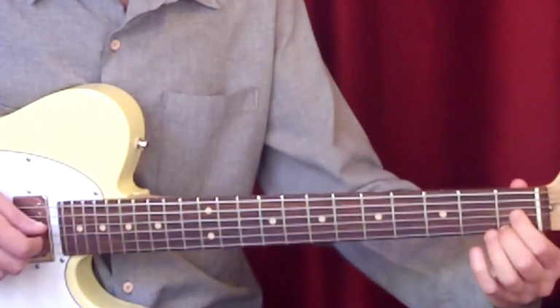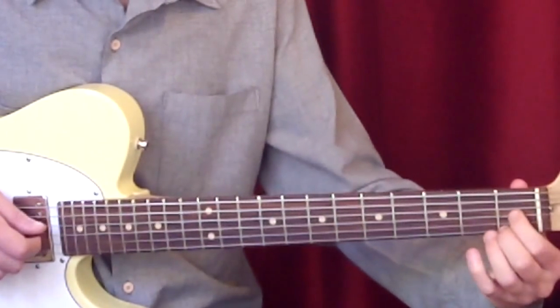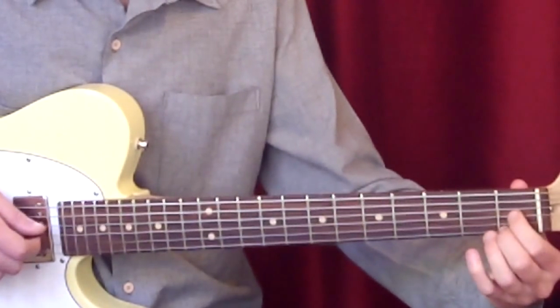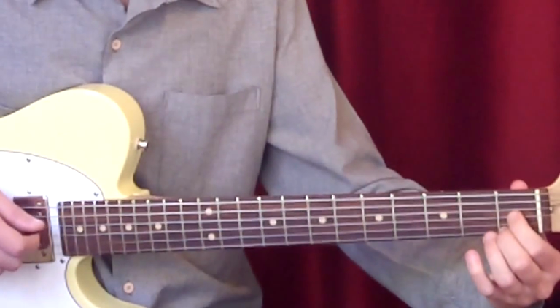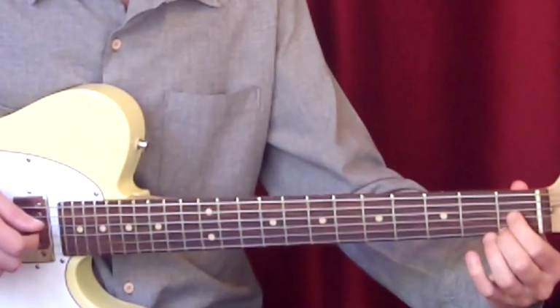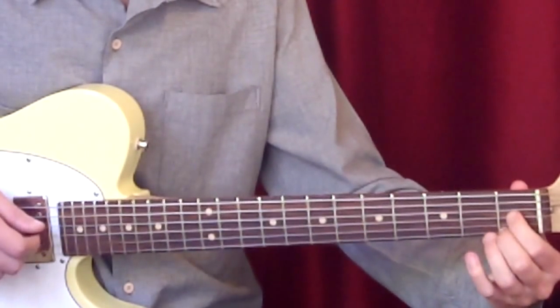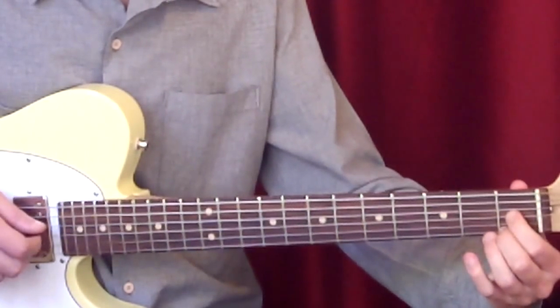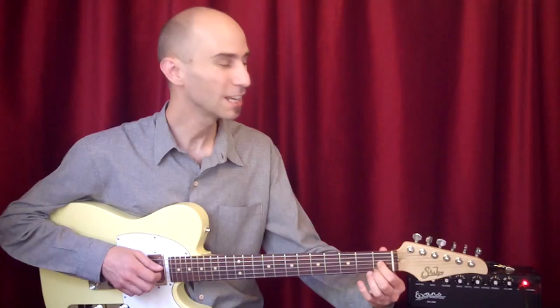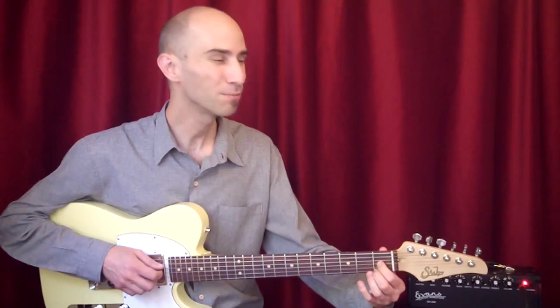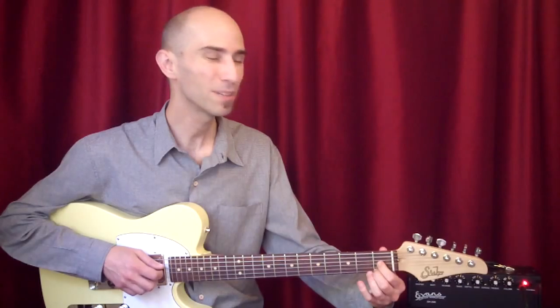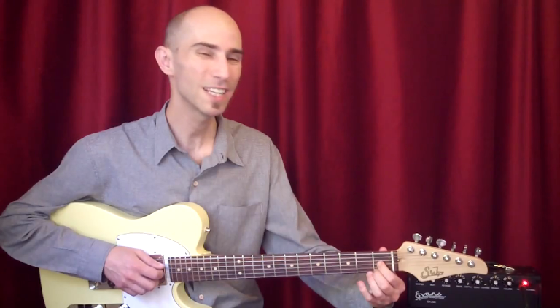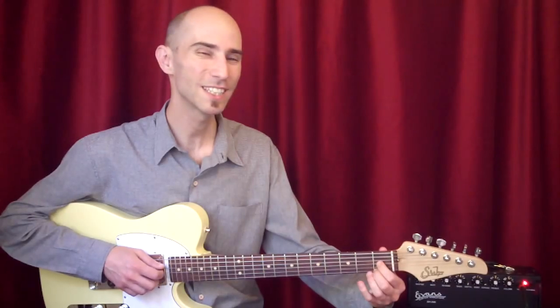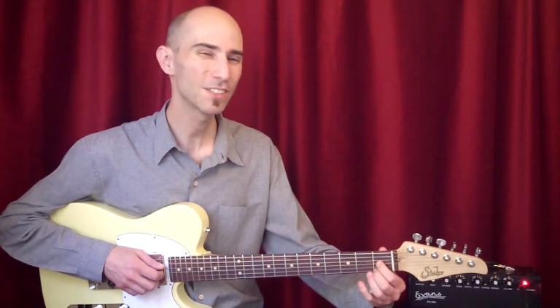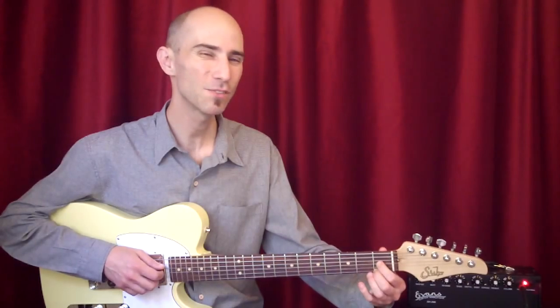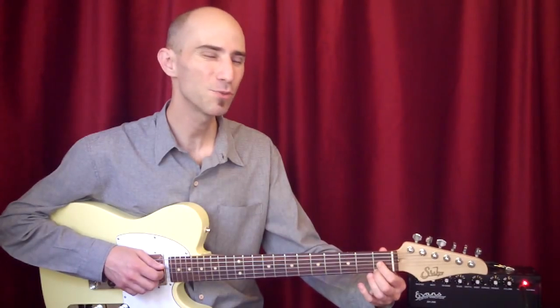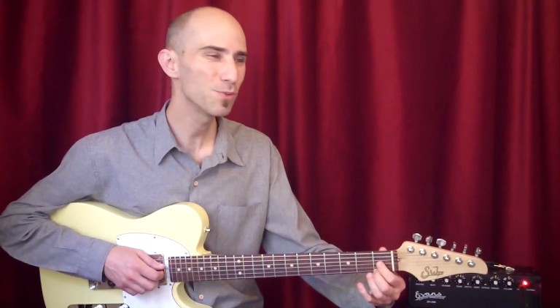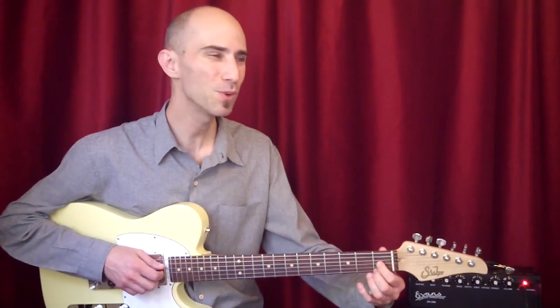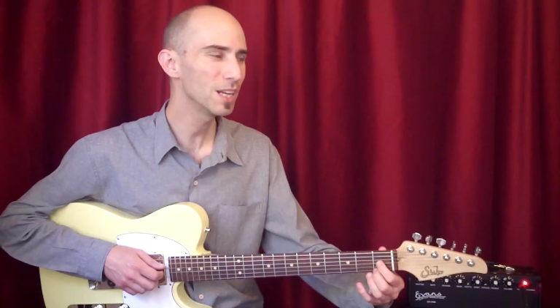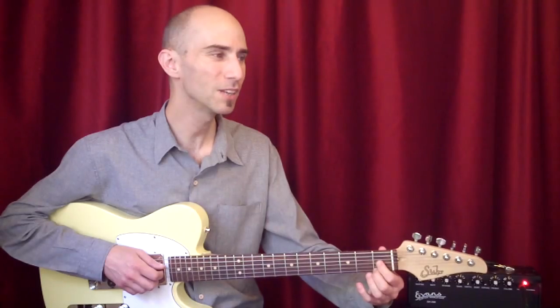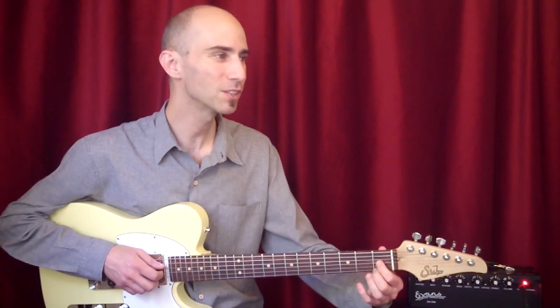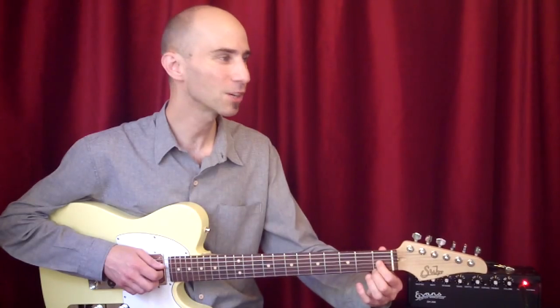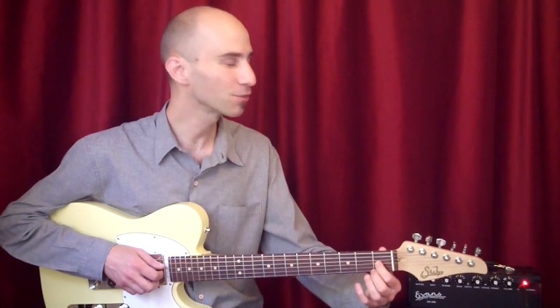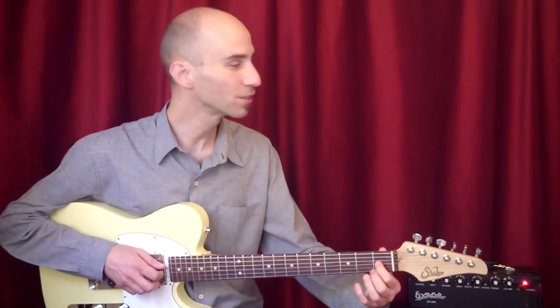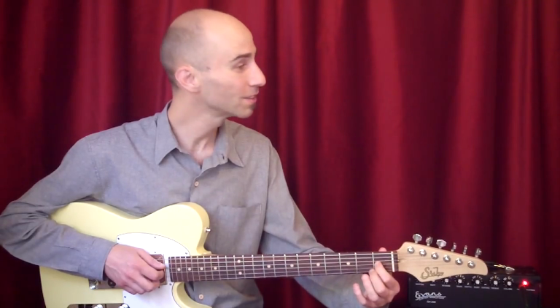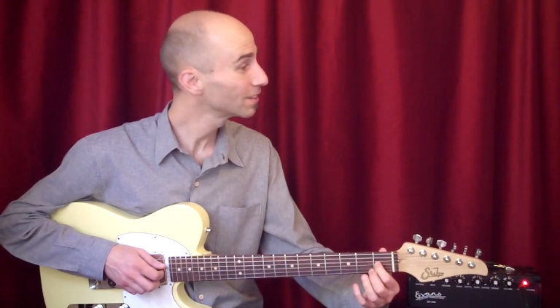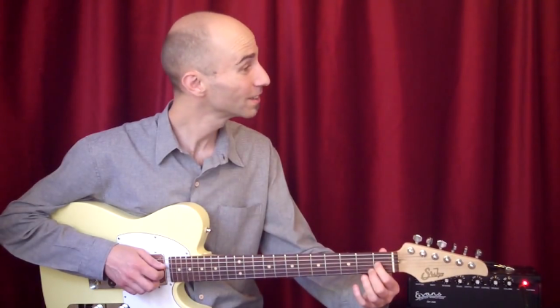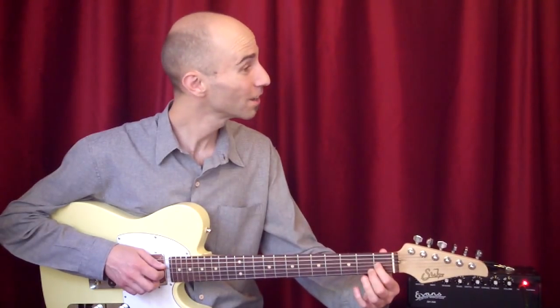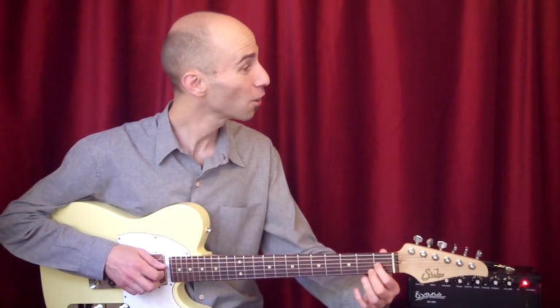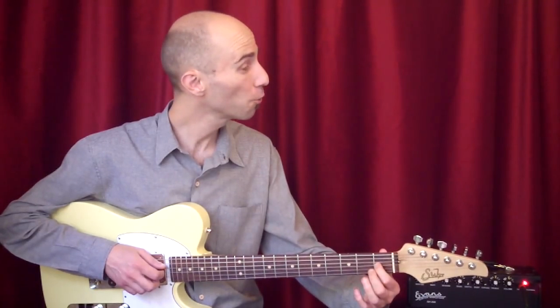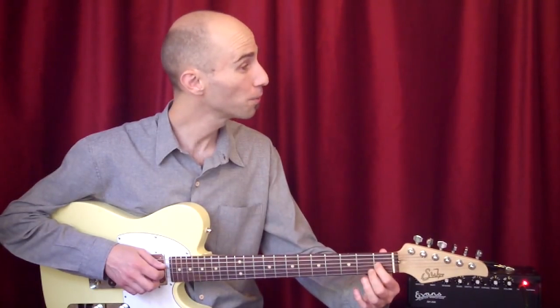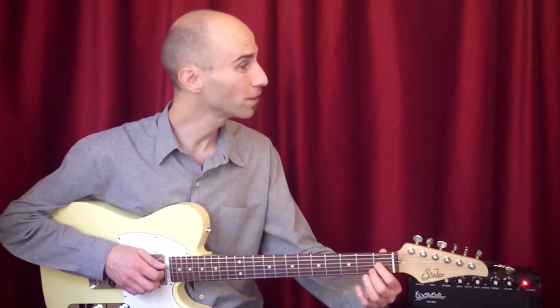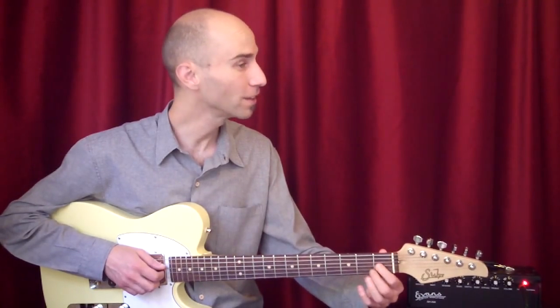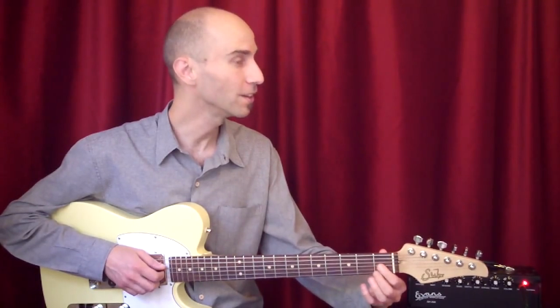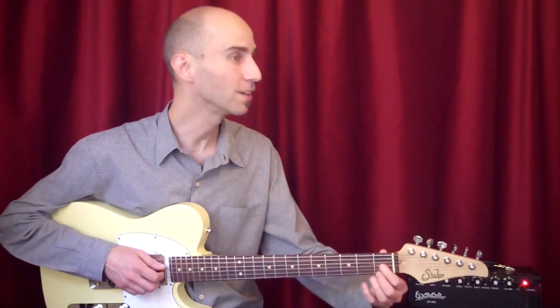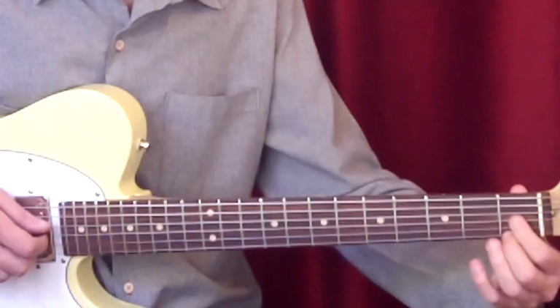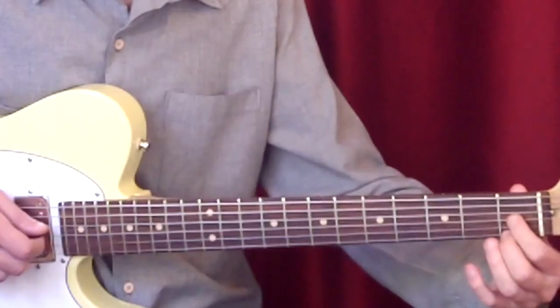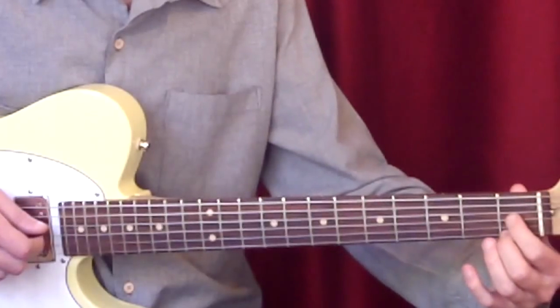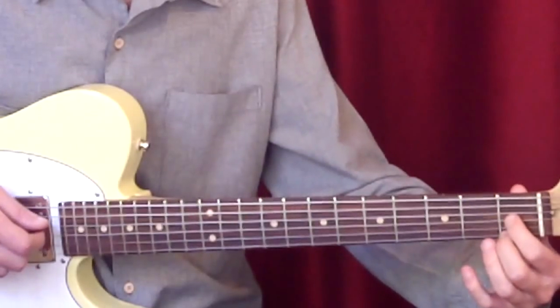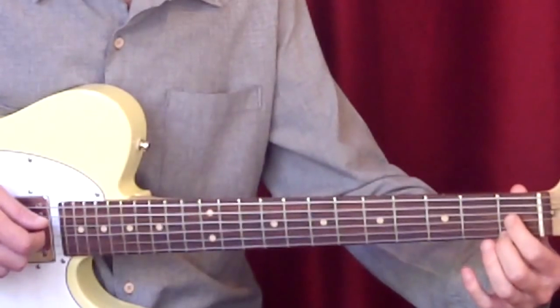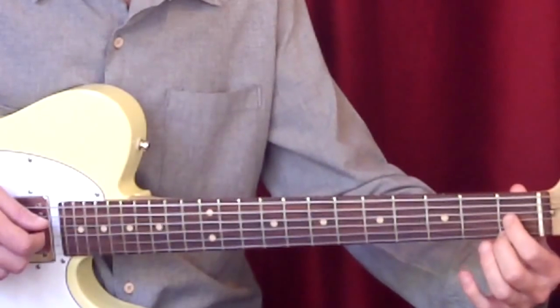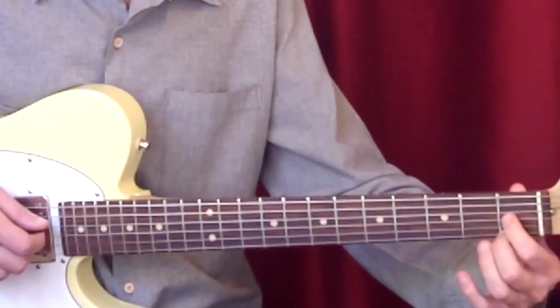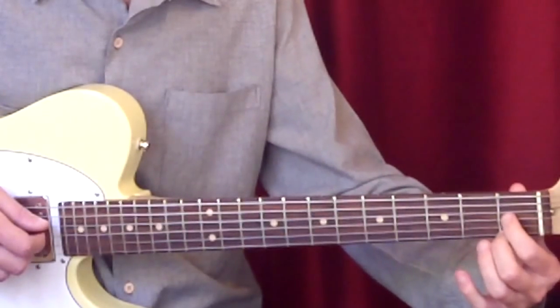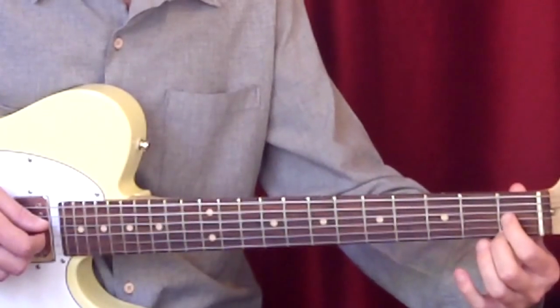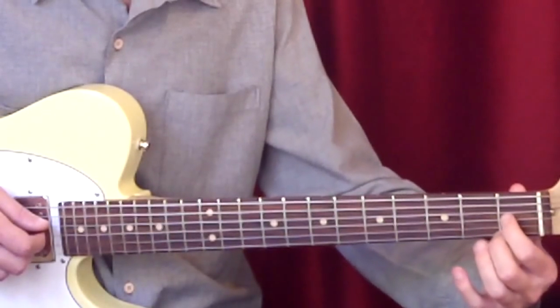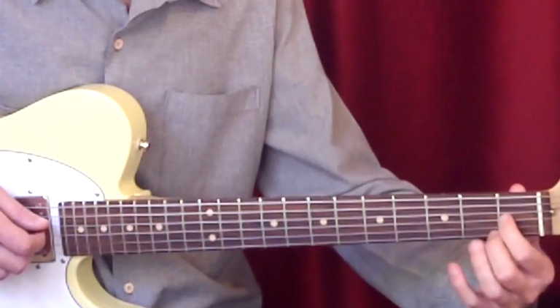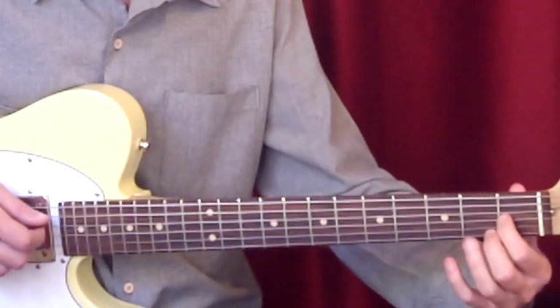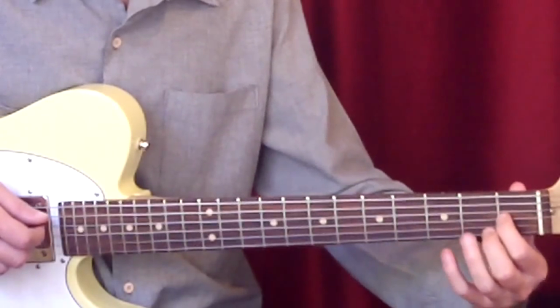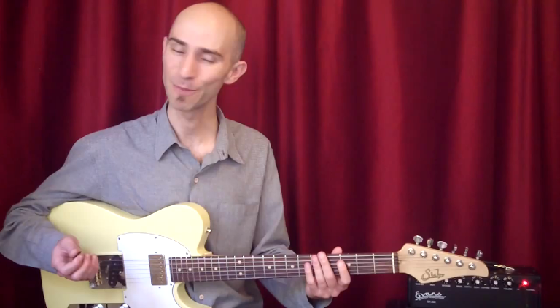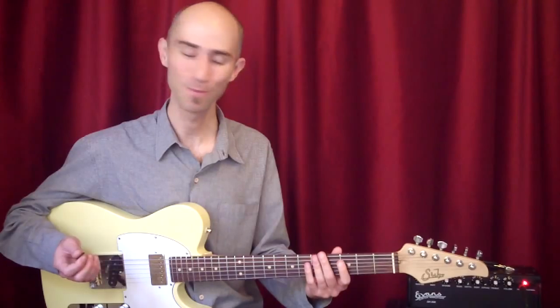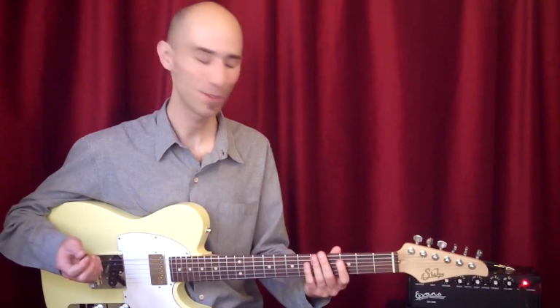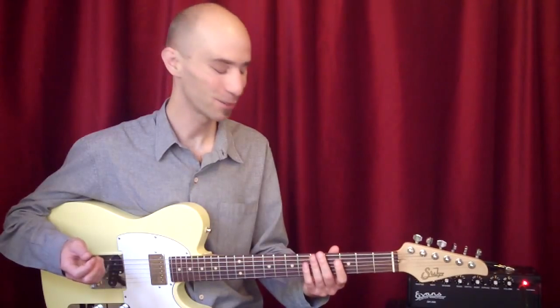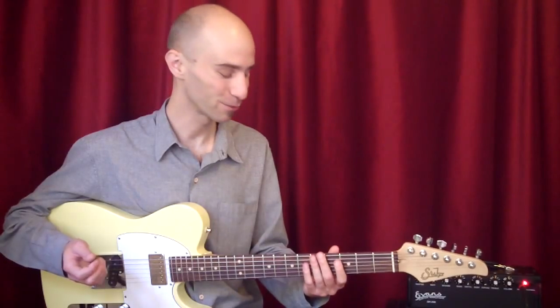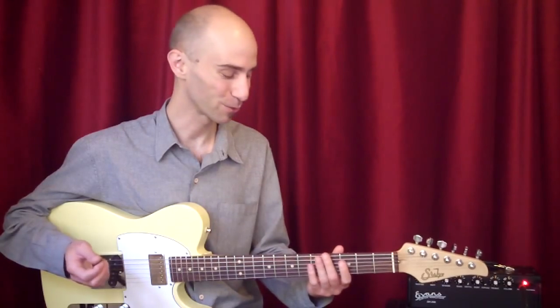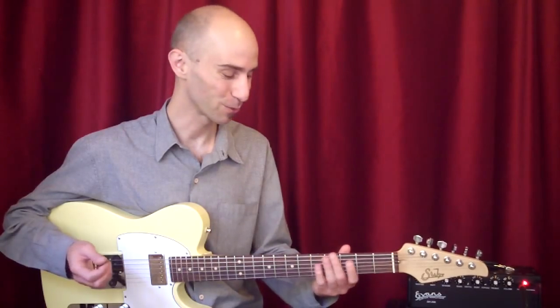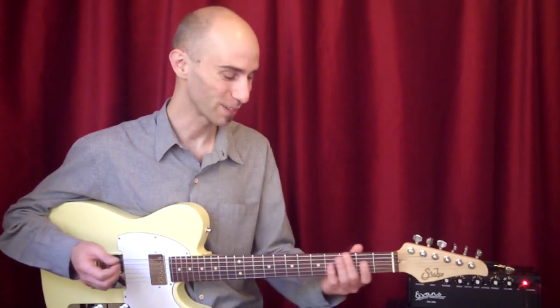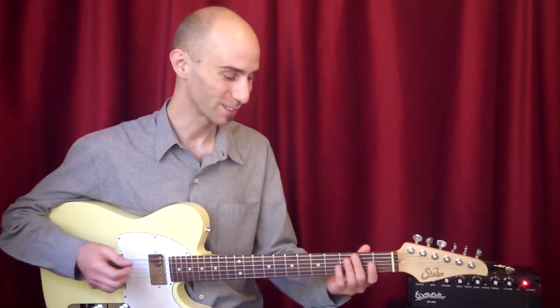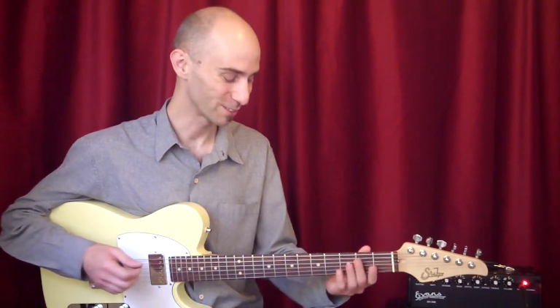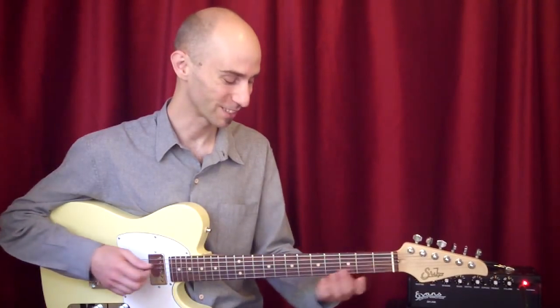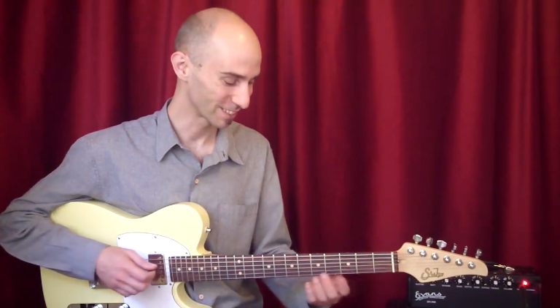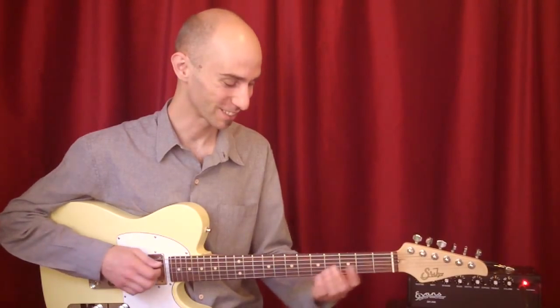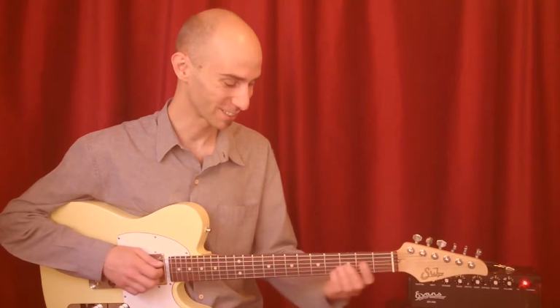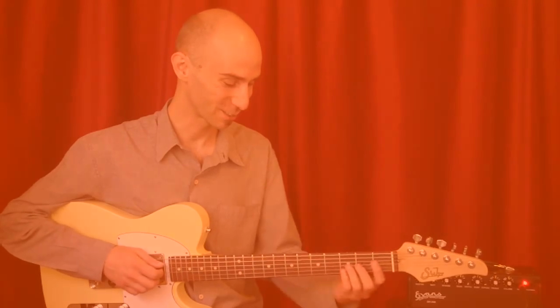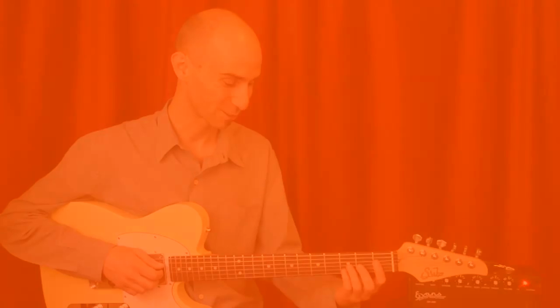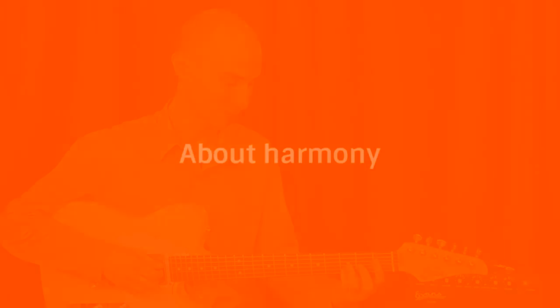And he plays a really soft, open E — a beautiful way to end this solo.